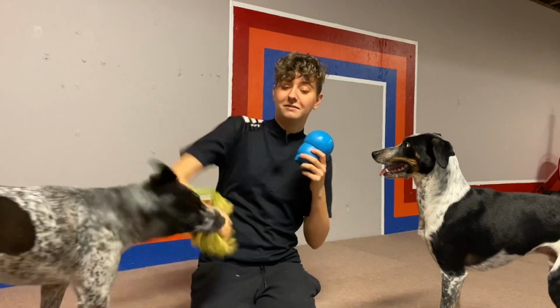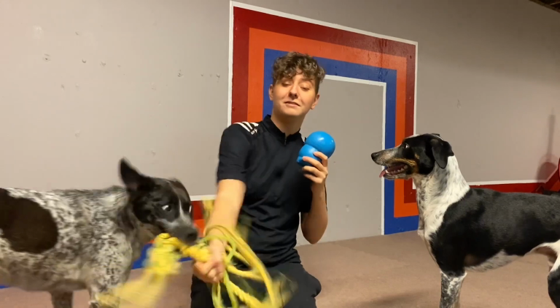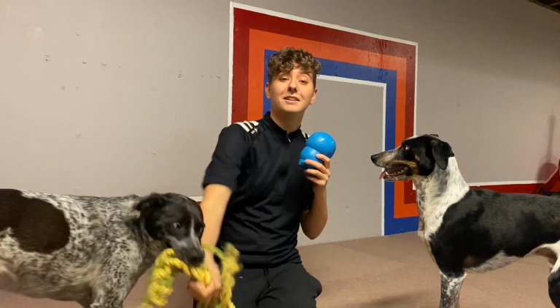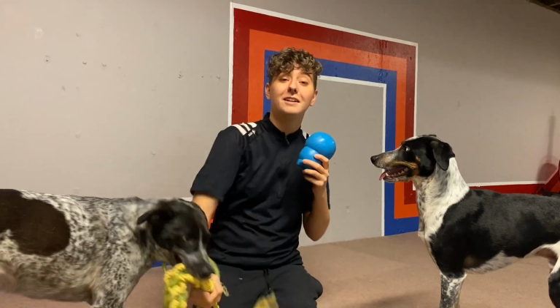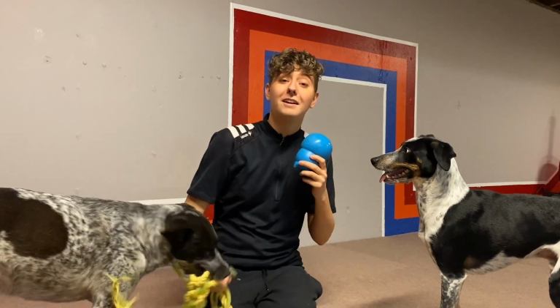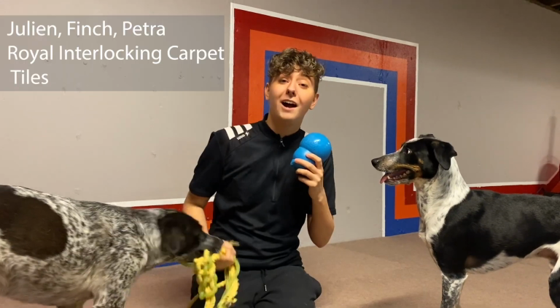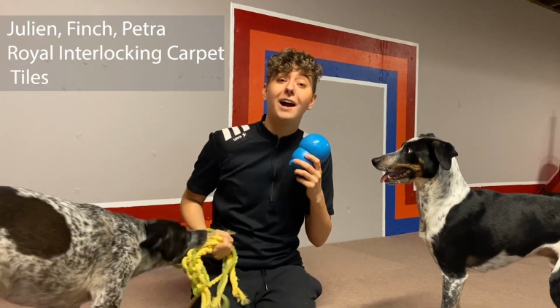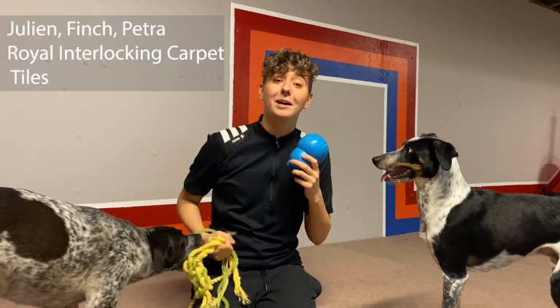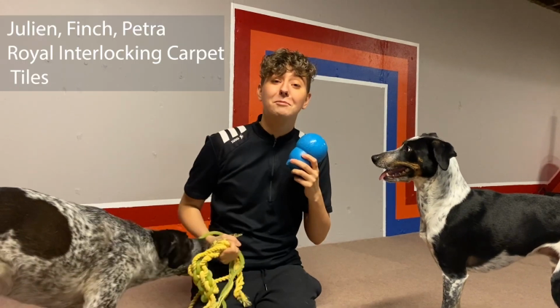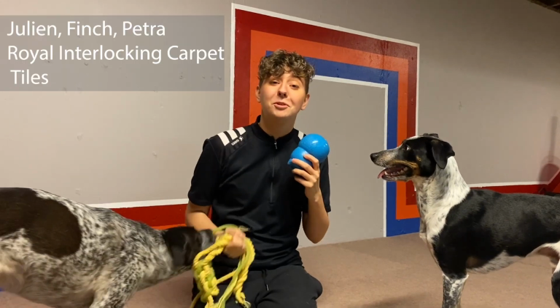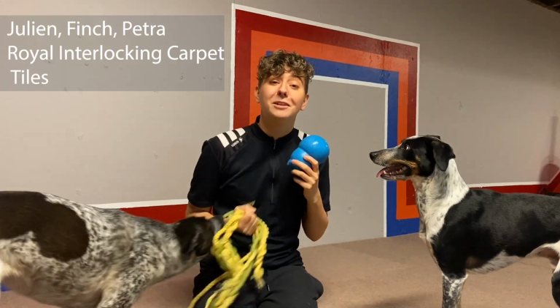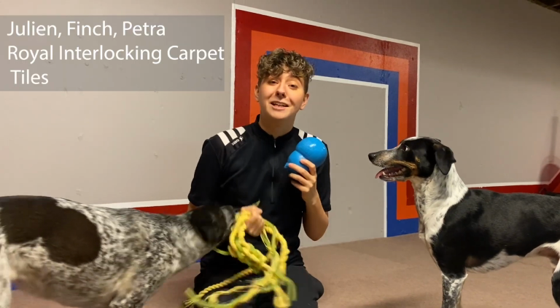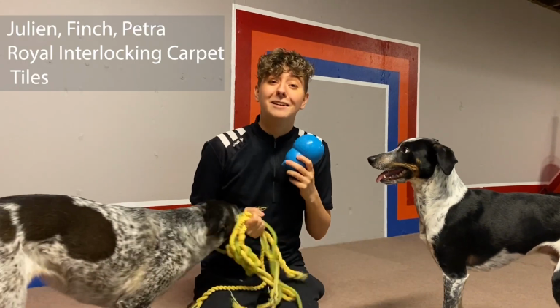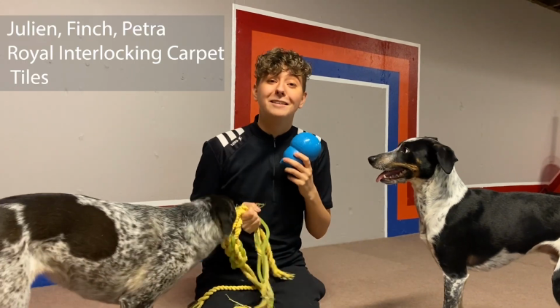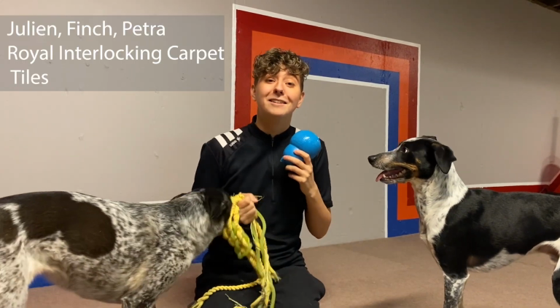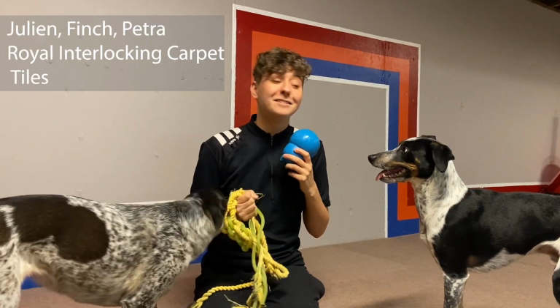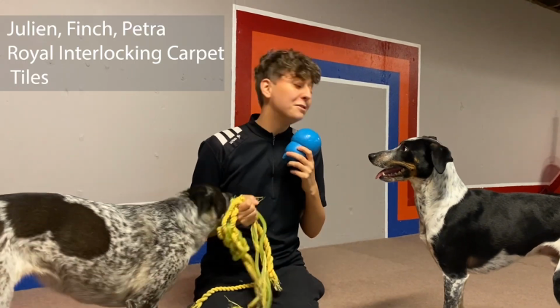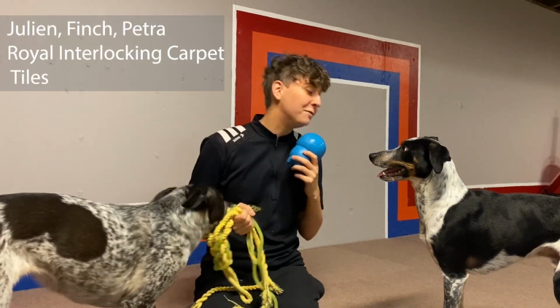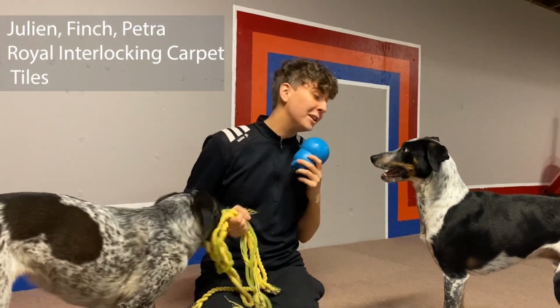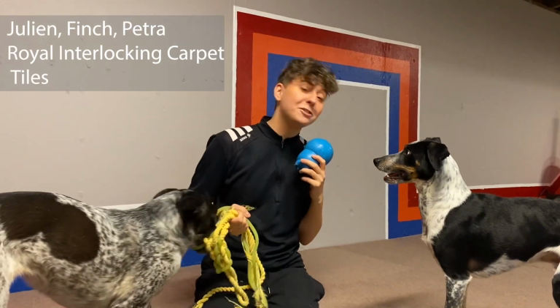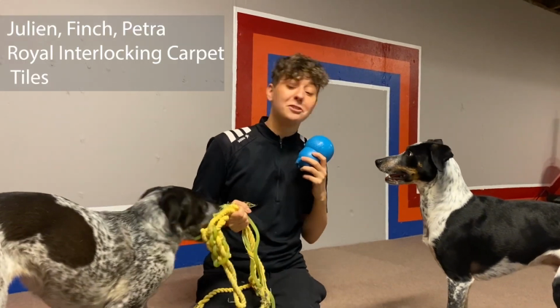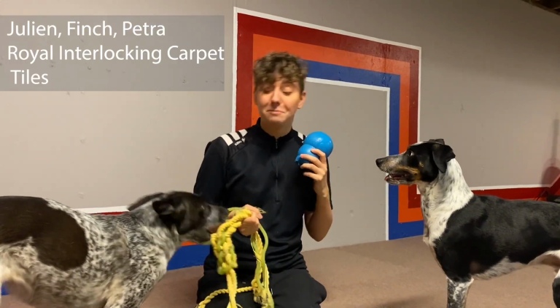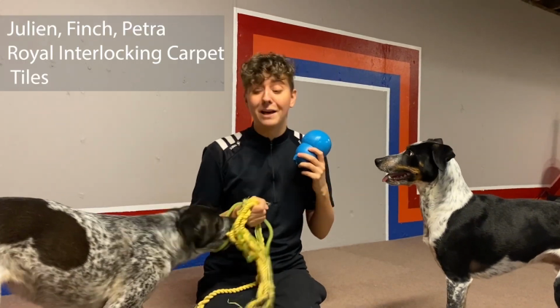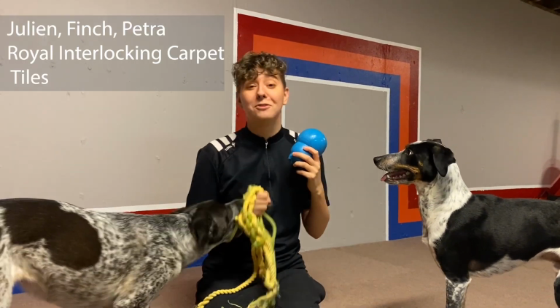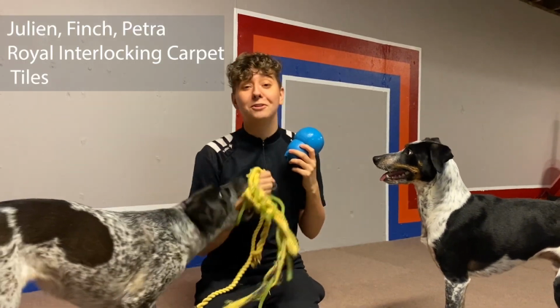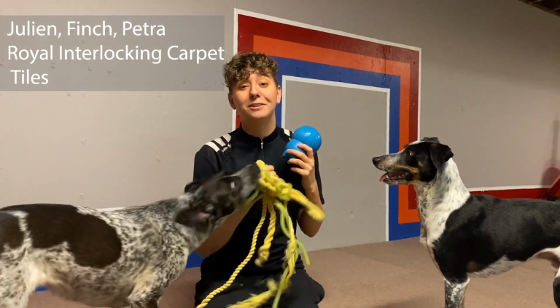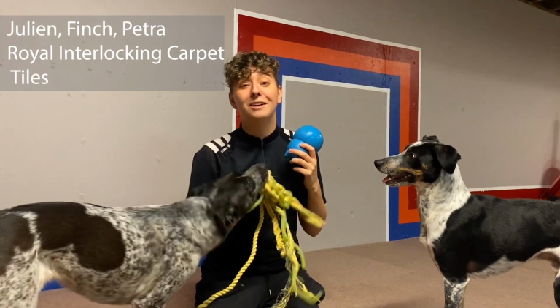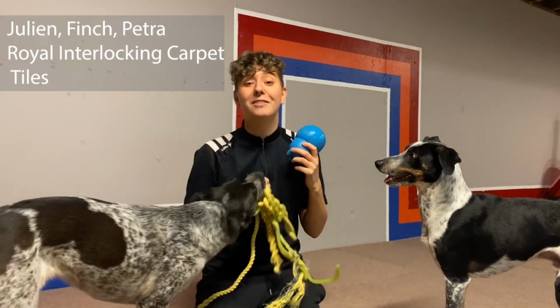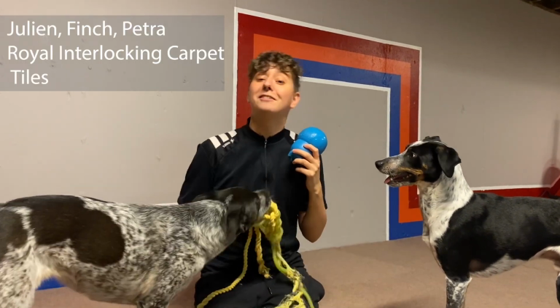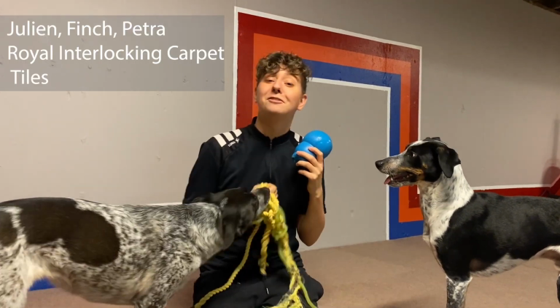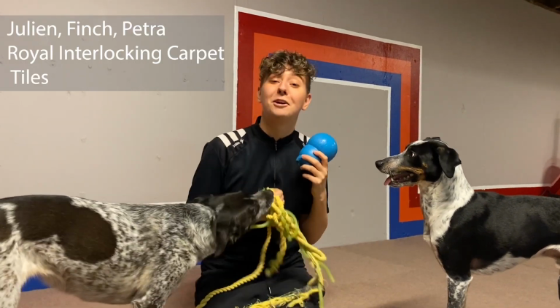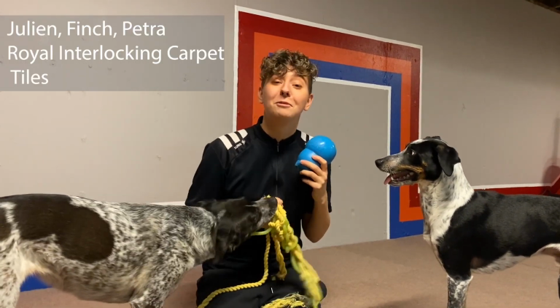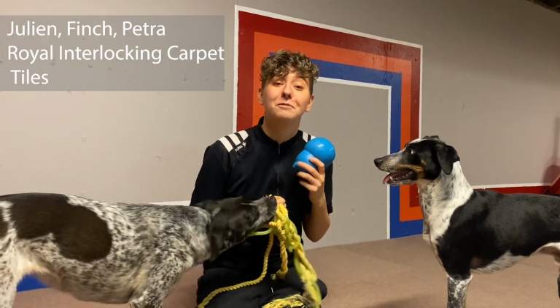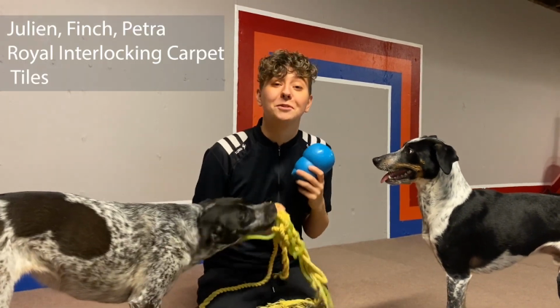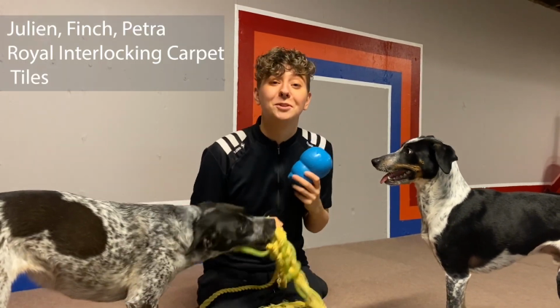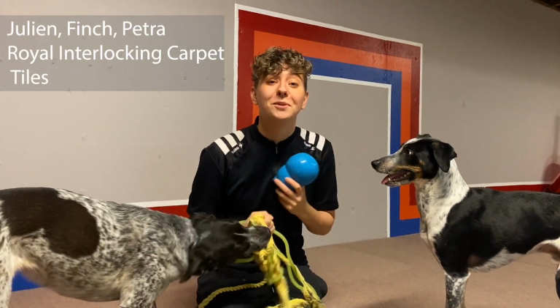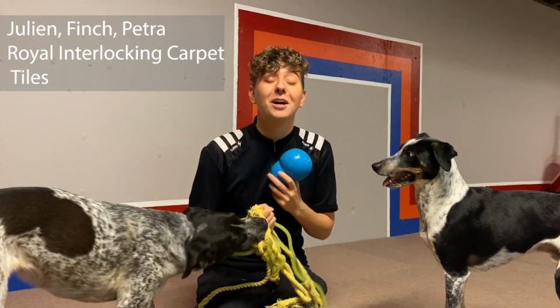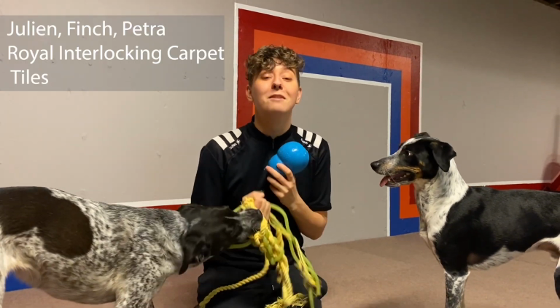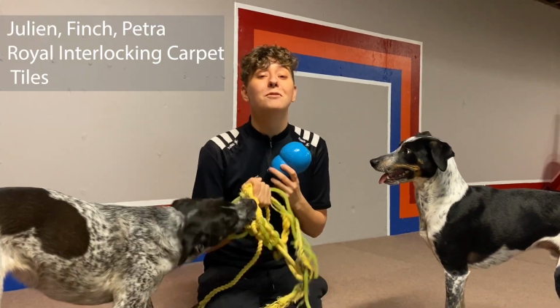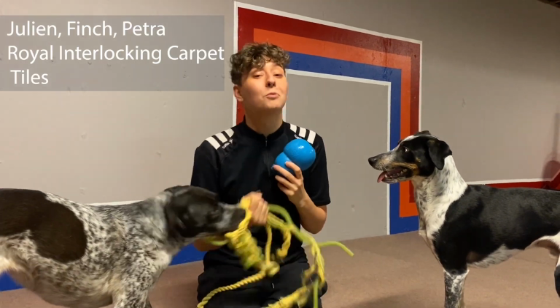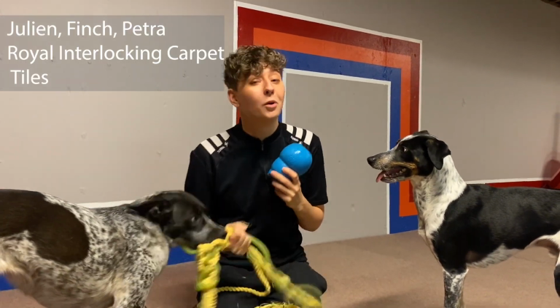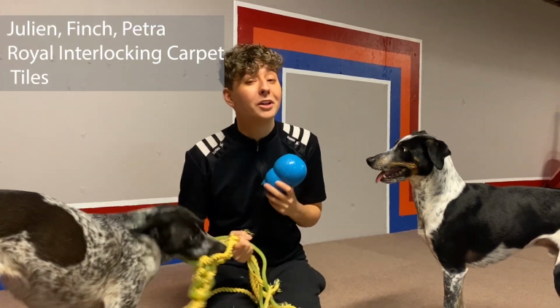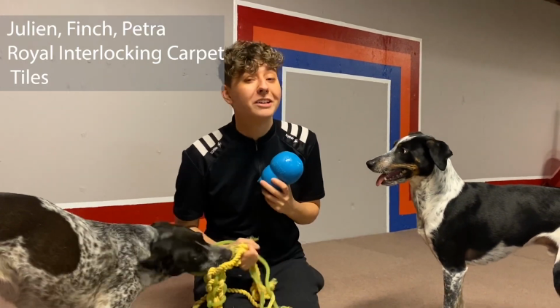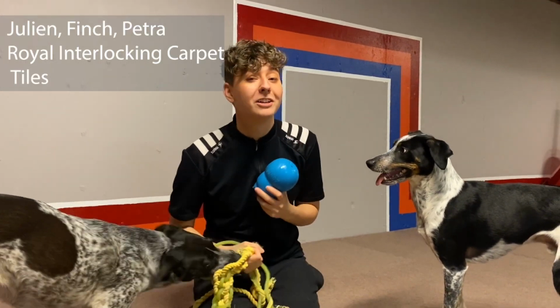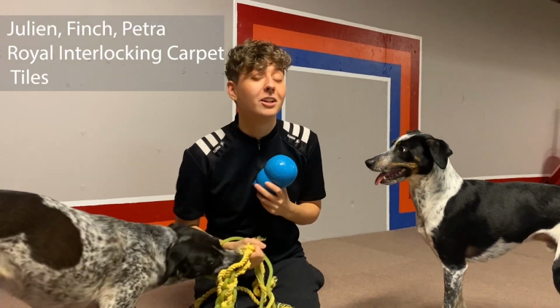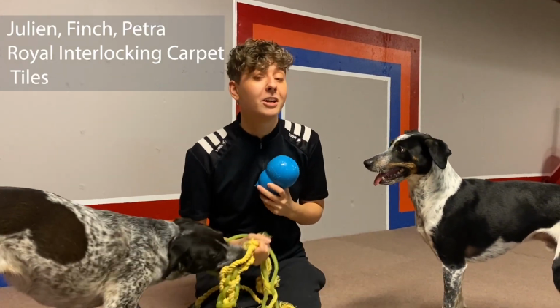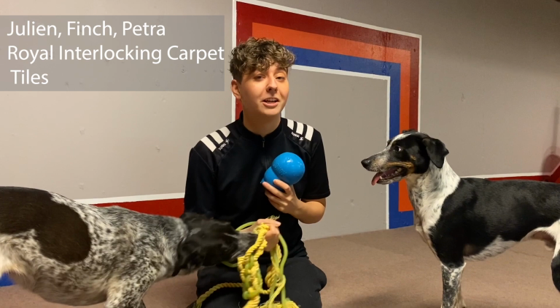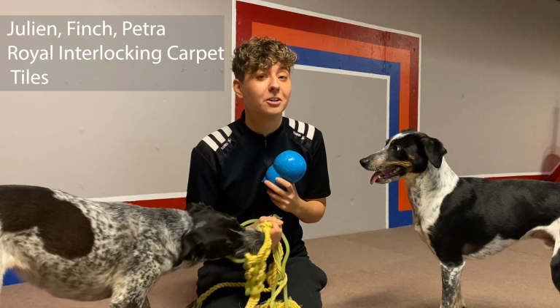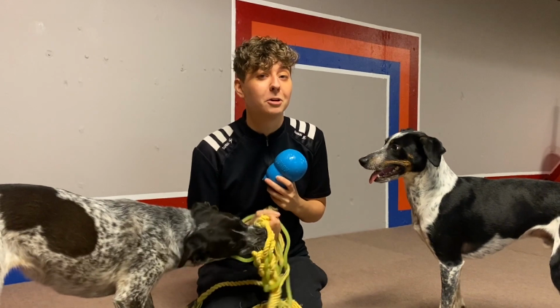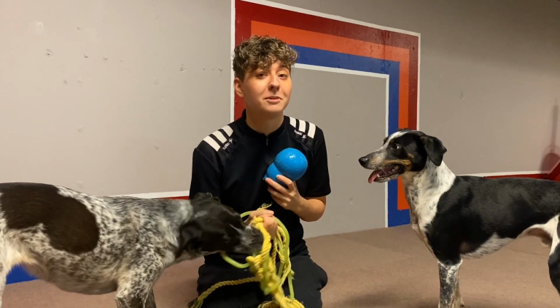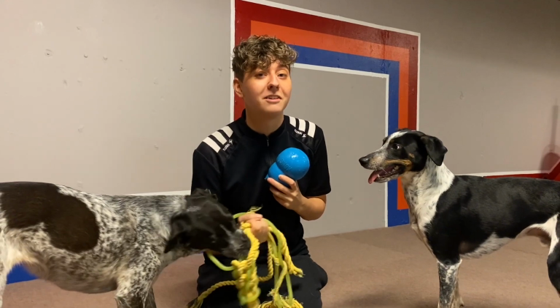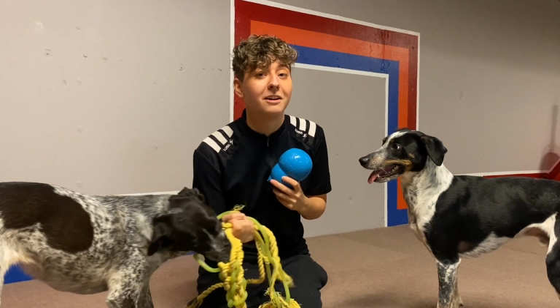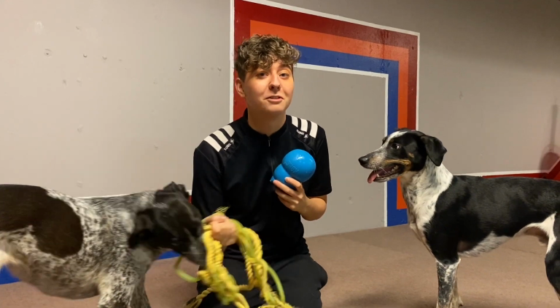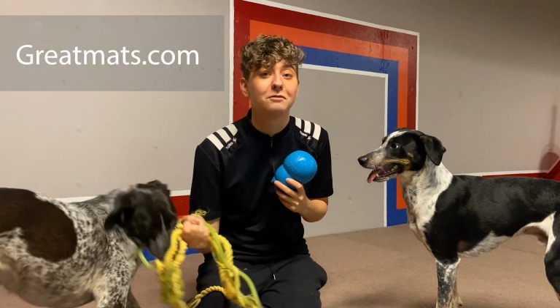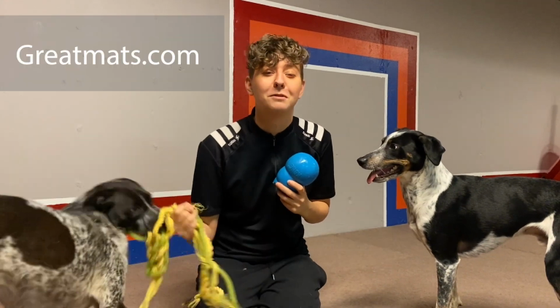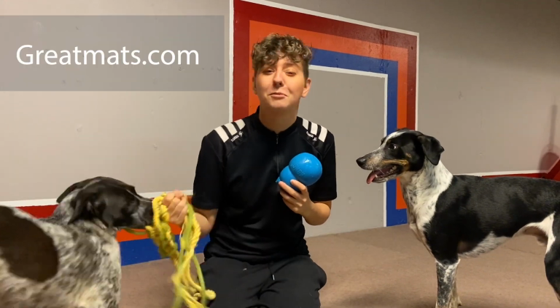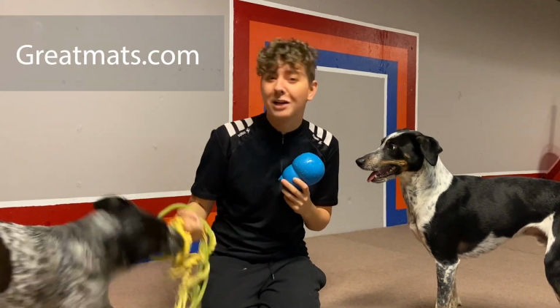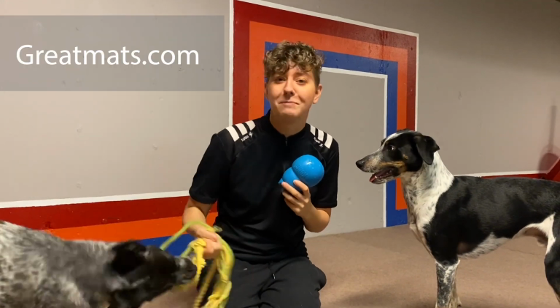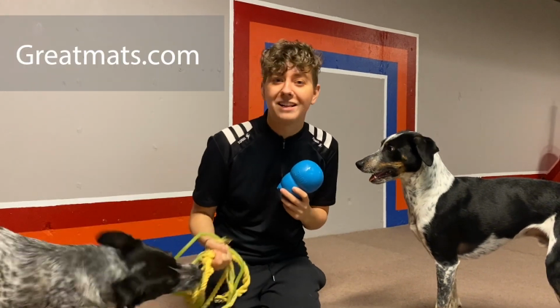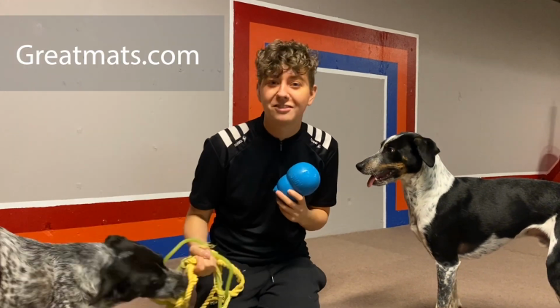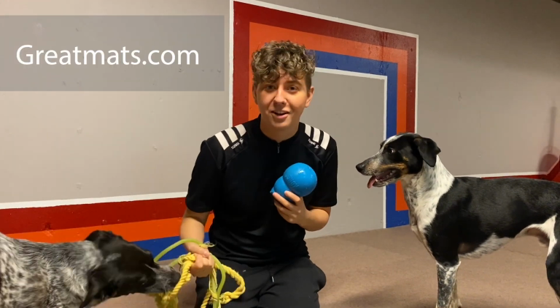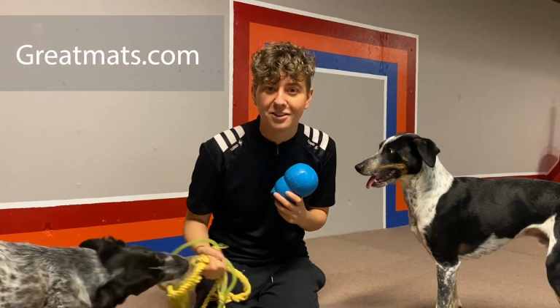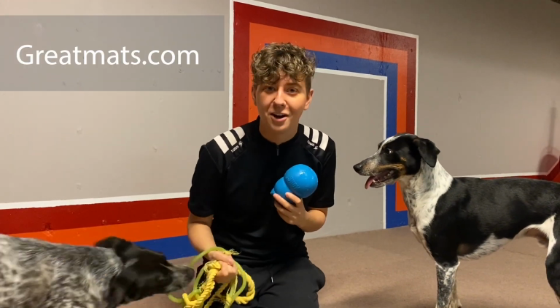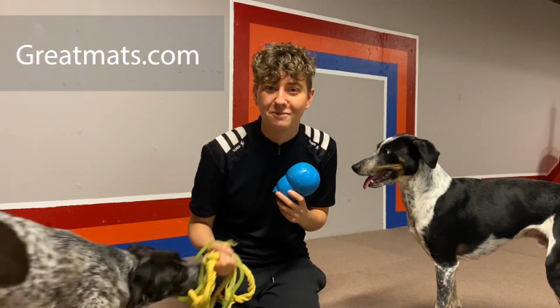Hi, I'm Julian. This is Finch and Petra, and this is our review of Royal Interlocking Carpet Tiles from GreatMats.com.